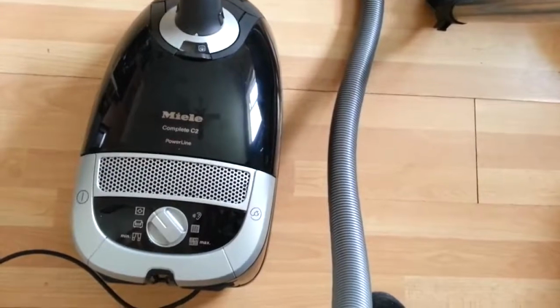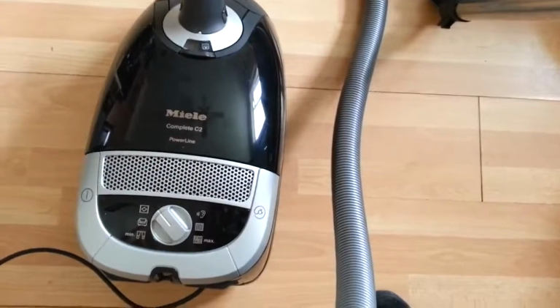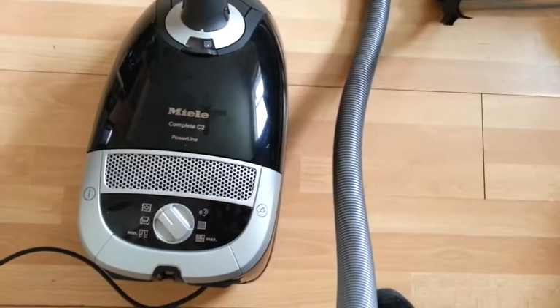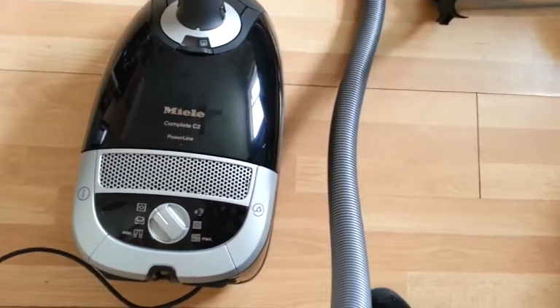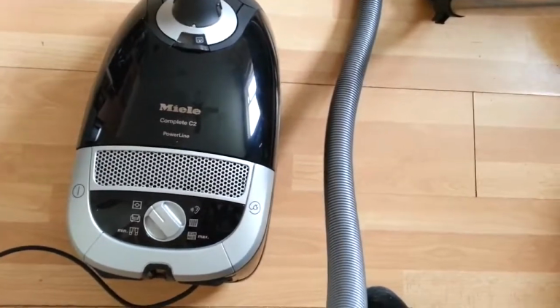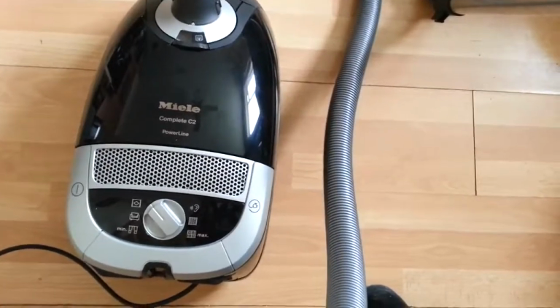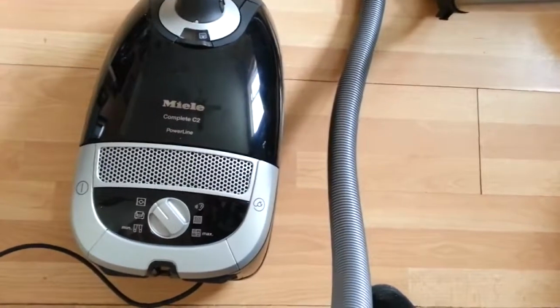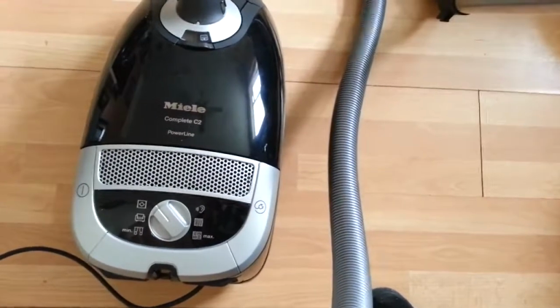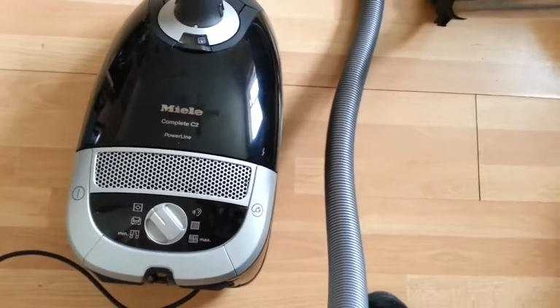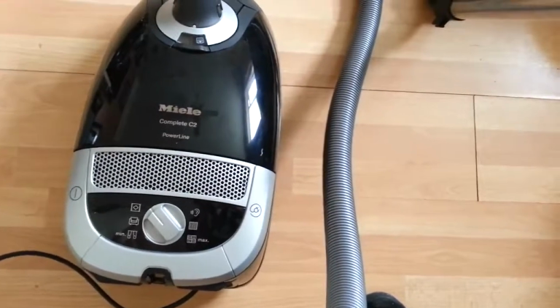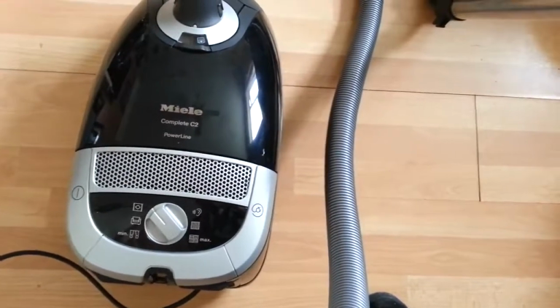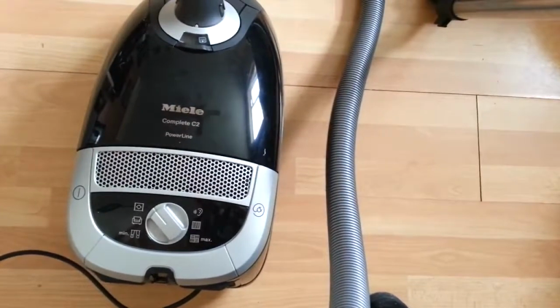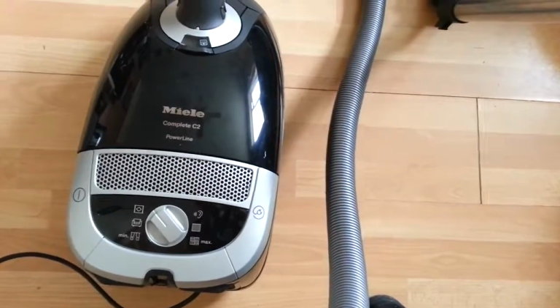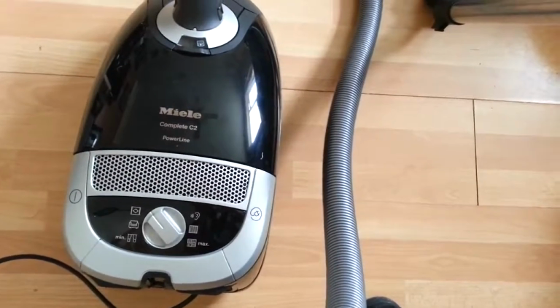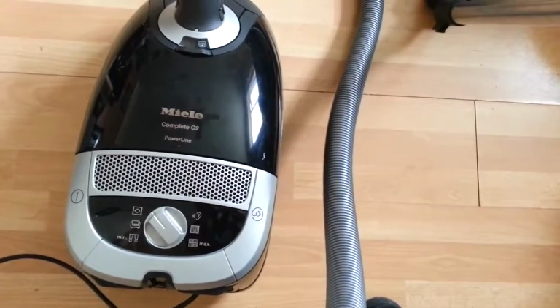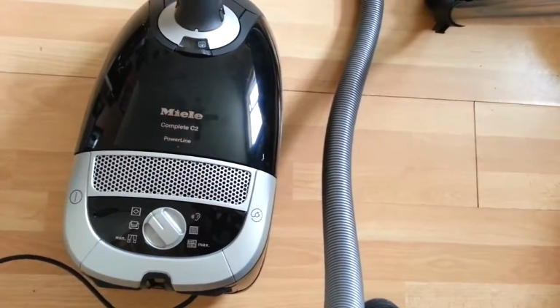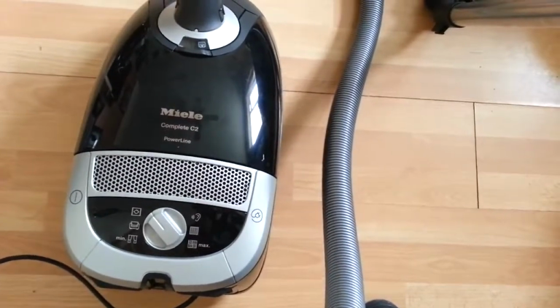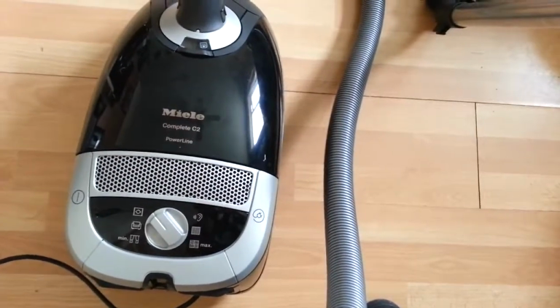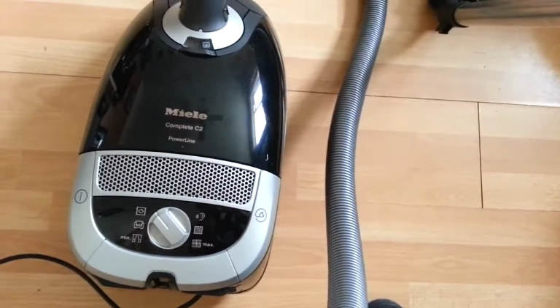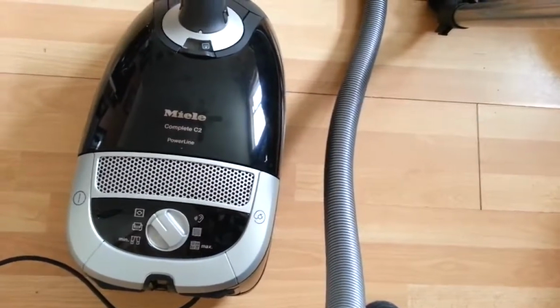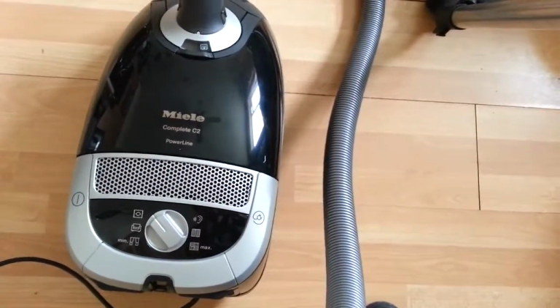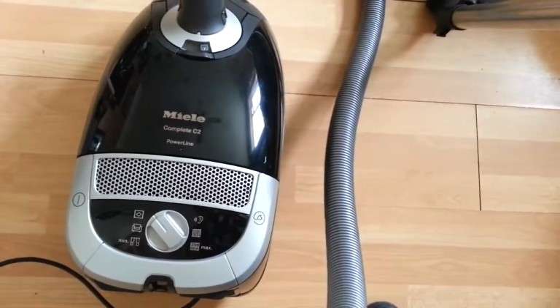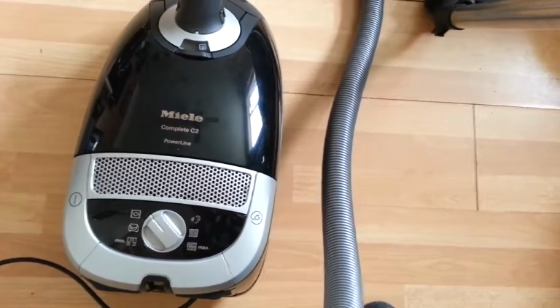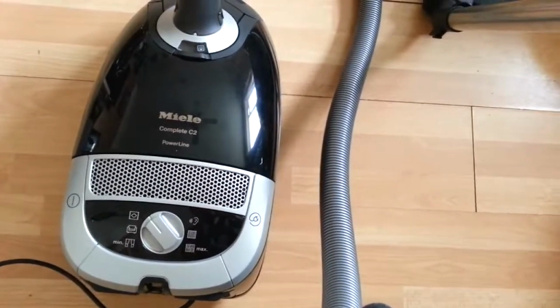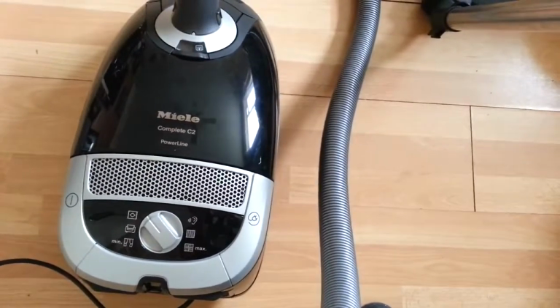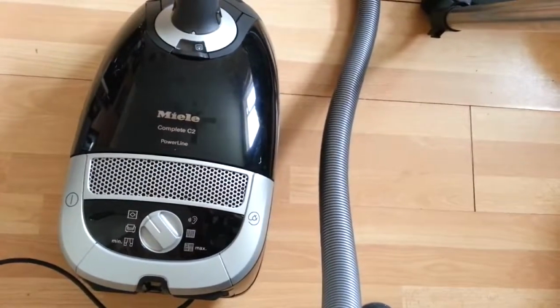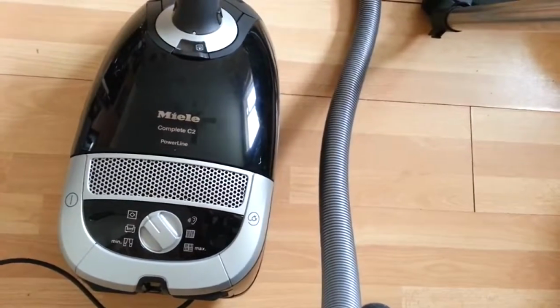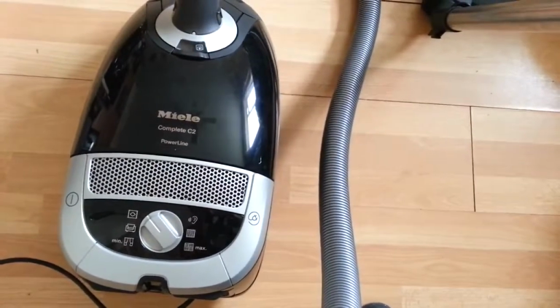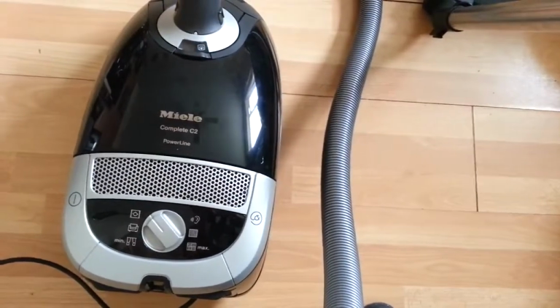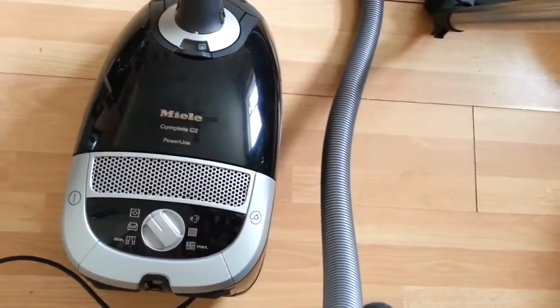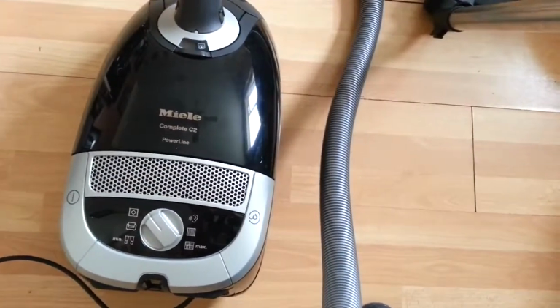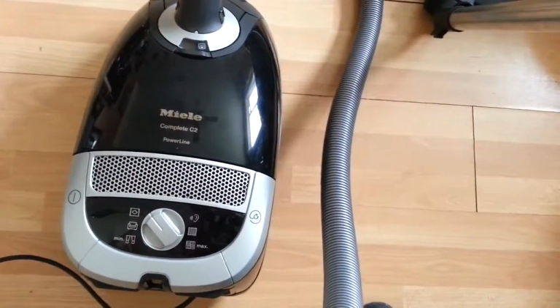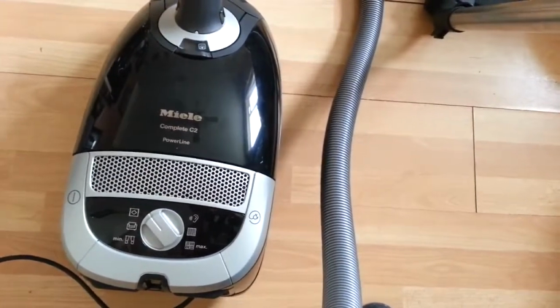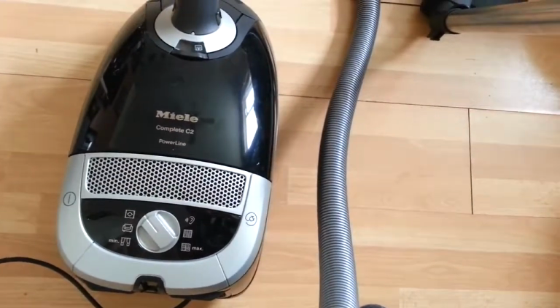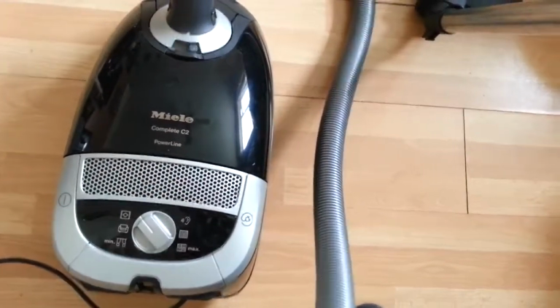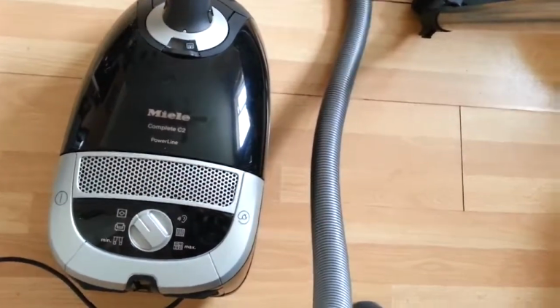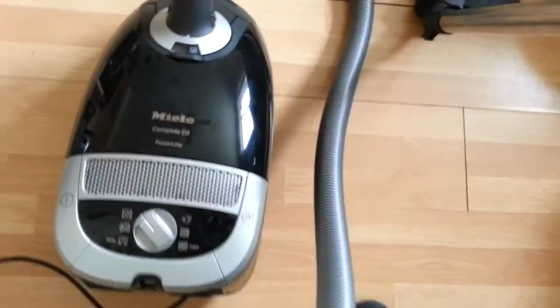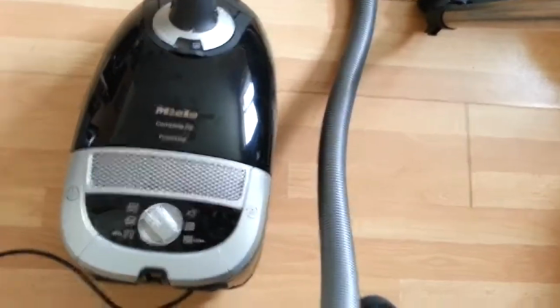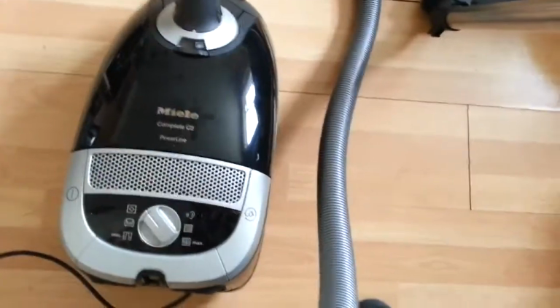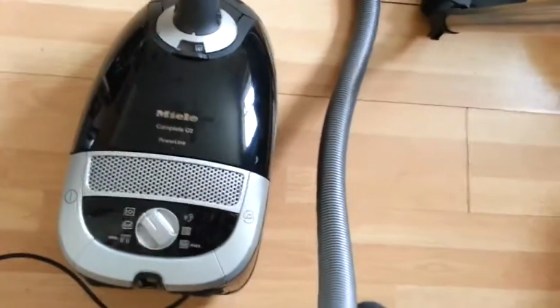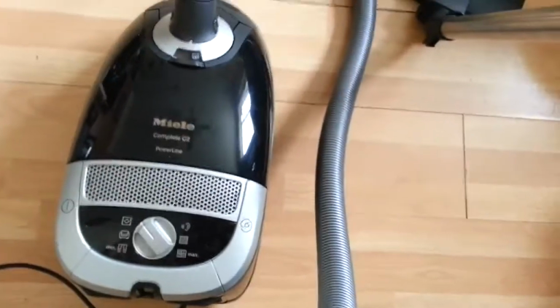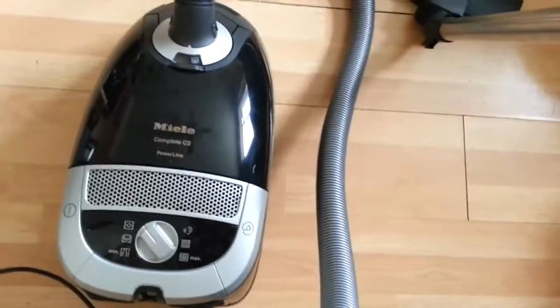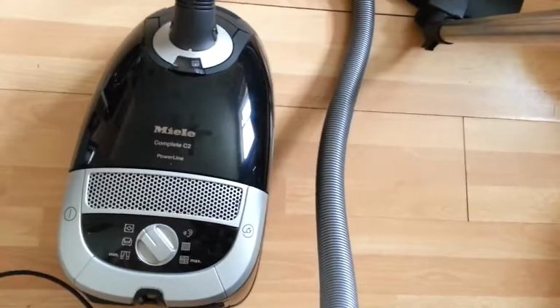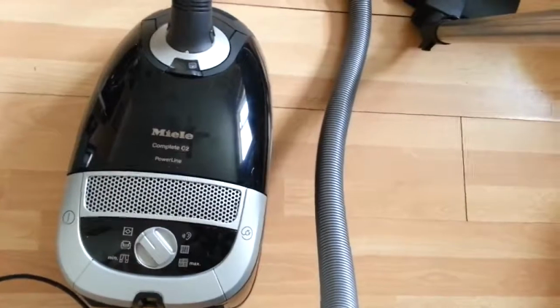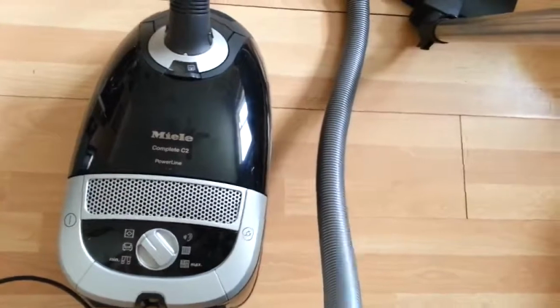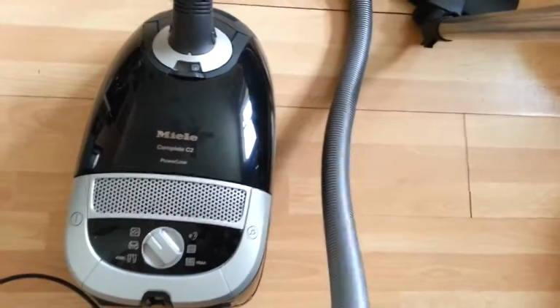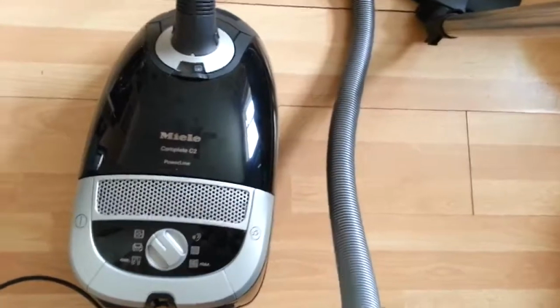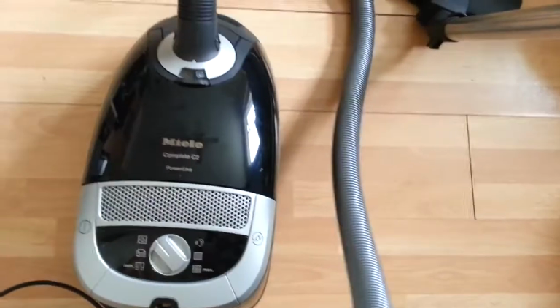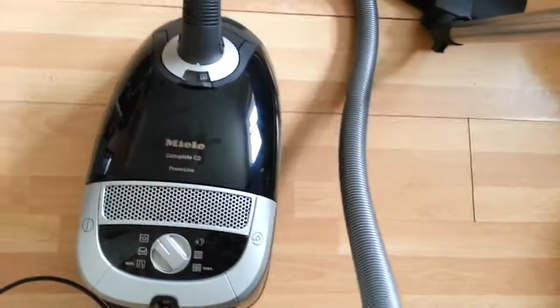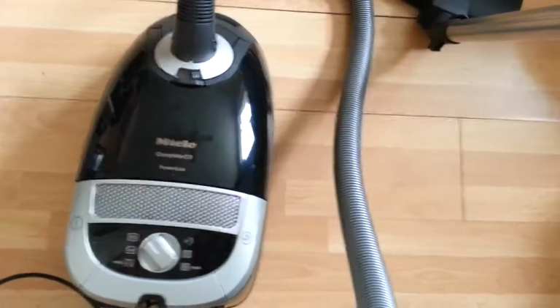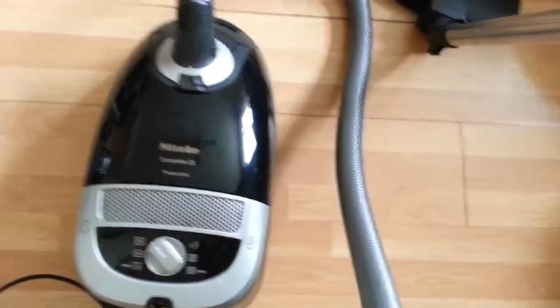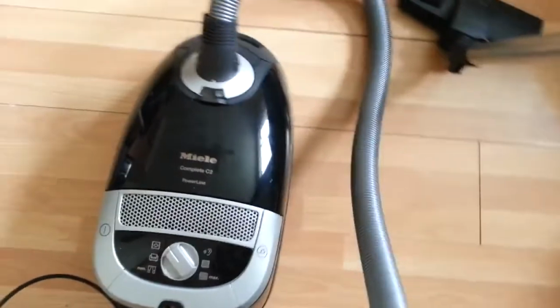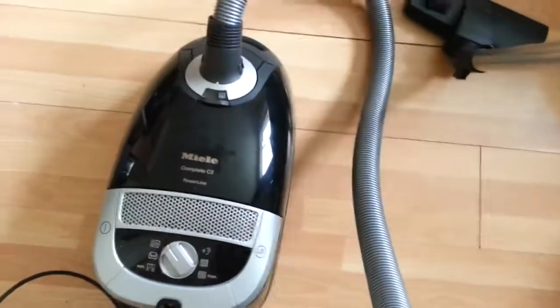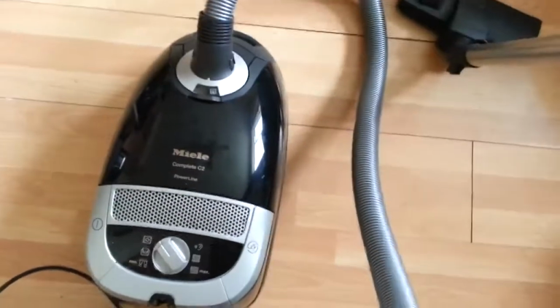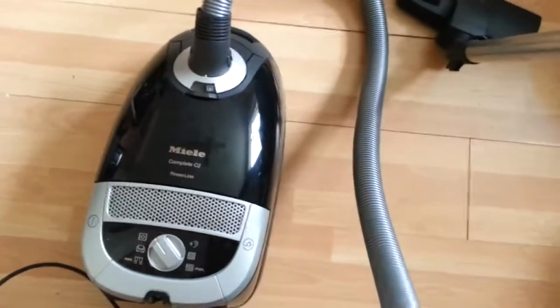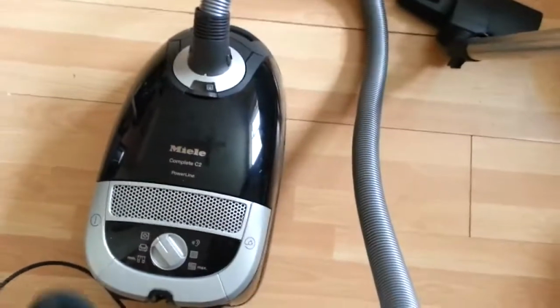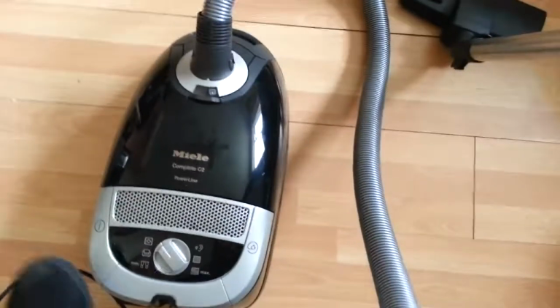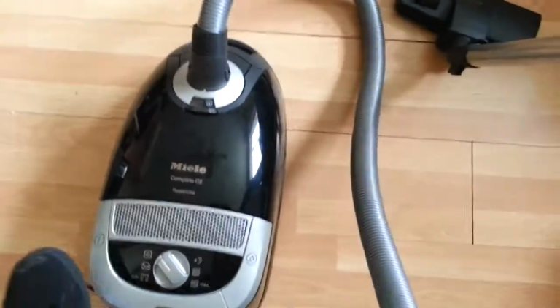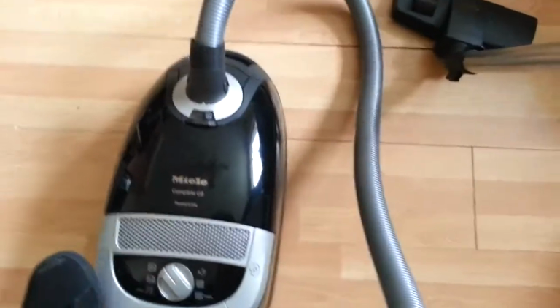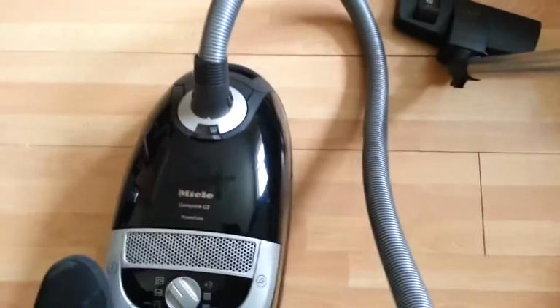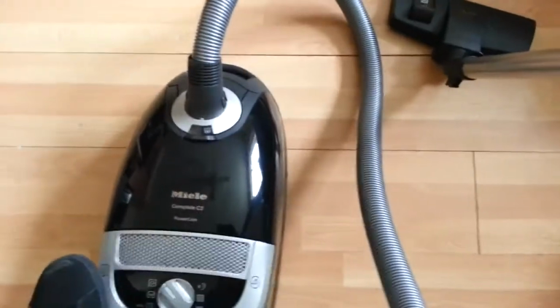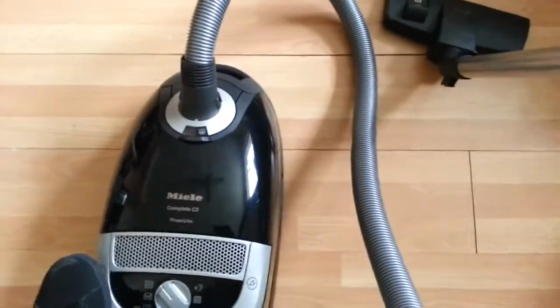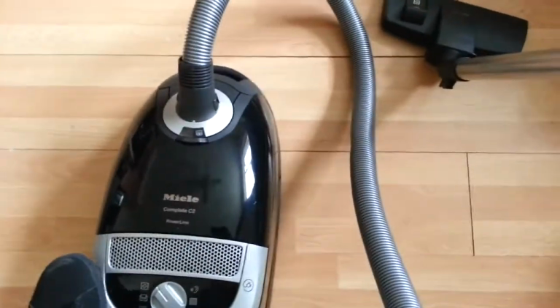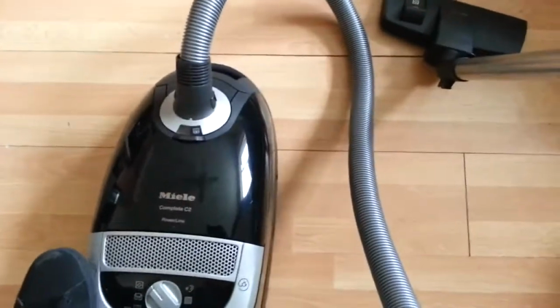I've decided to use it on the rug setting. There are actually three different settings that you can use. It is quite loud, so you won't be hearing me speaking while I'm doing the hoovering.